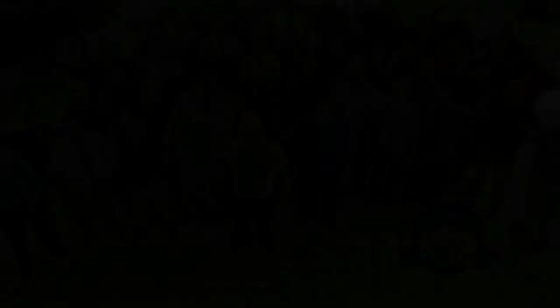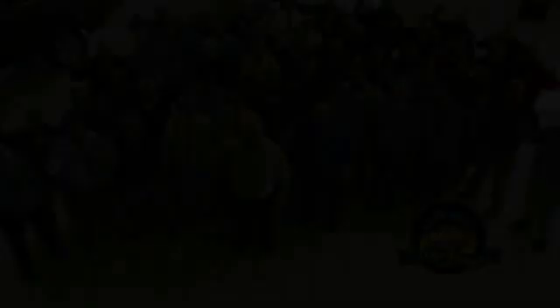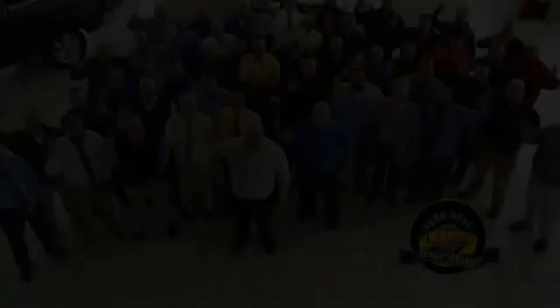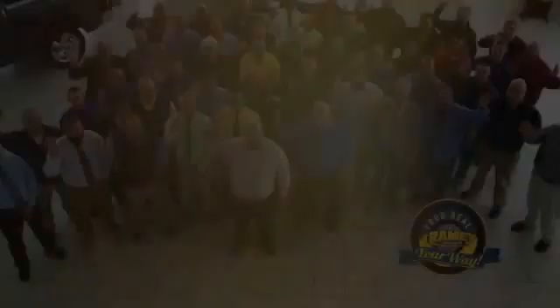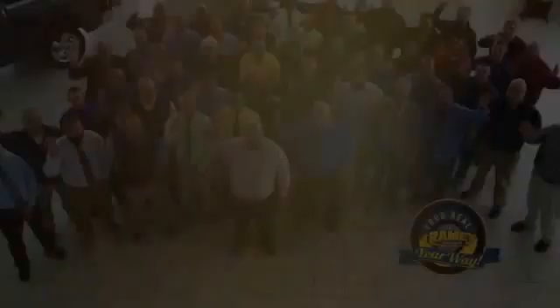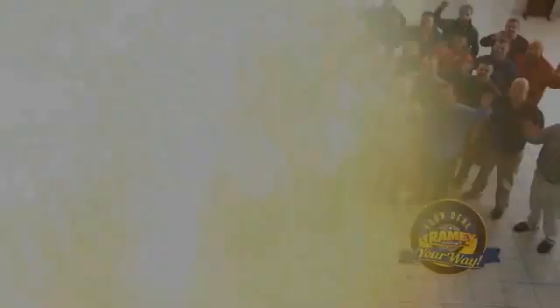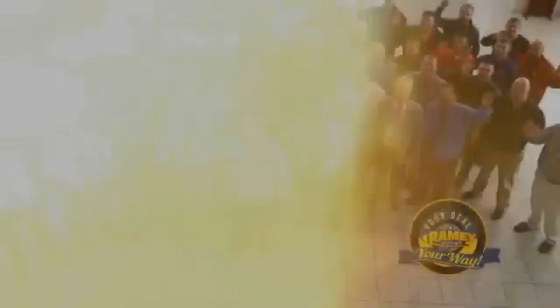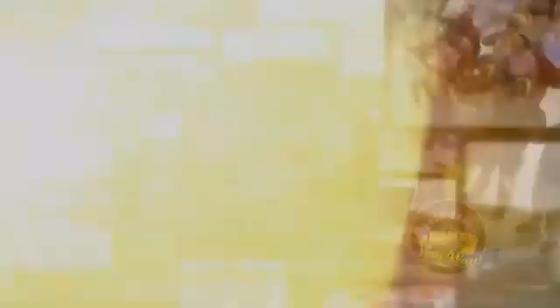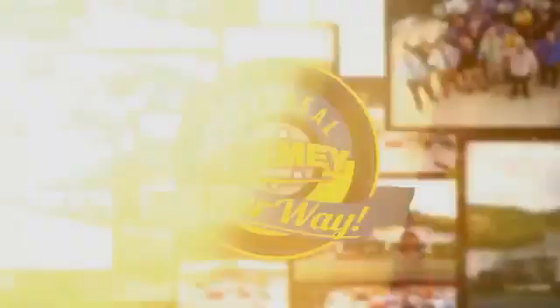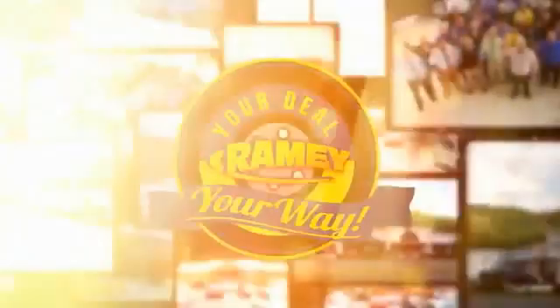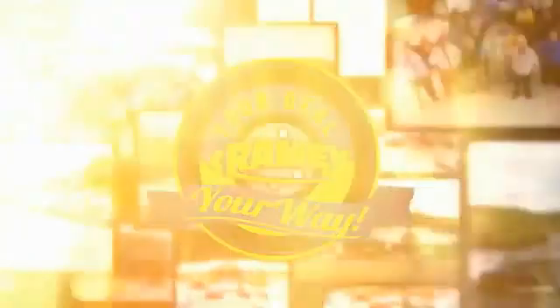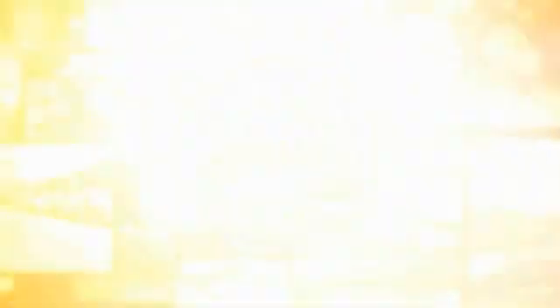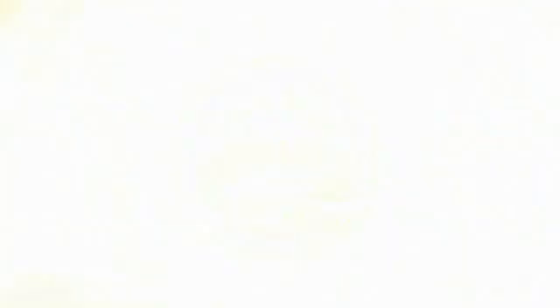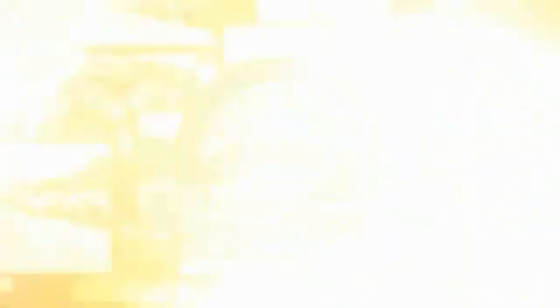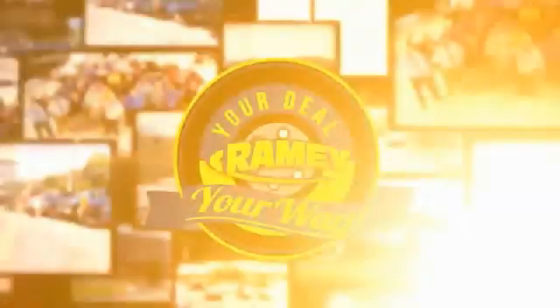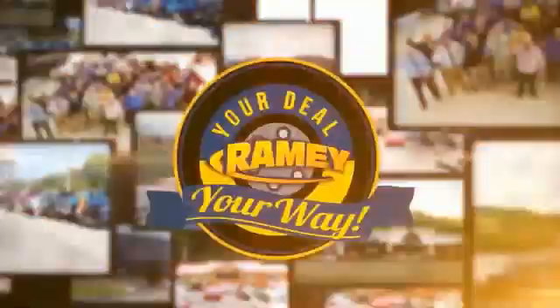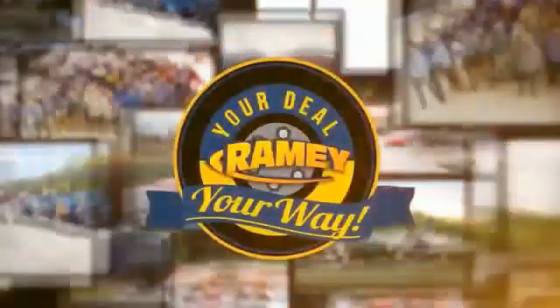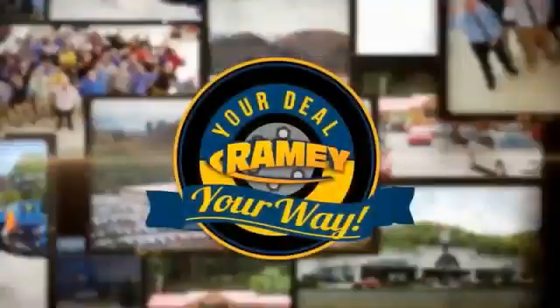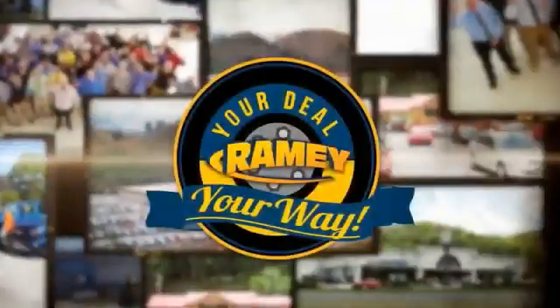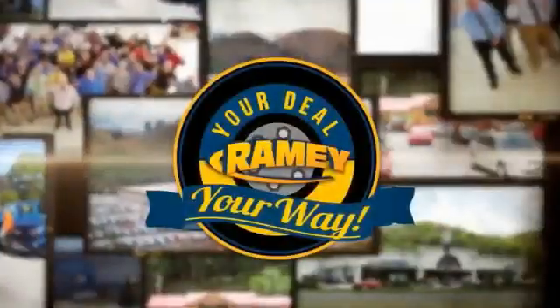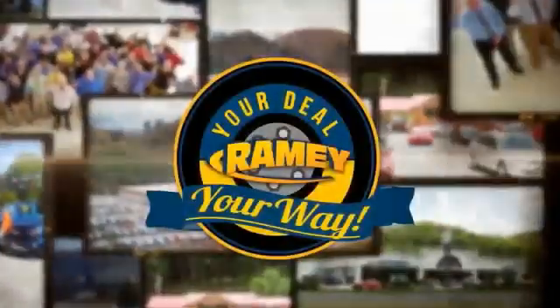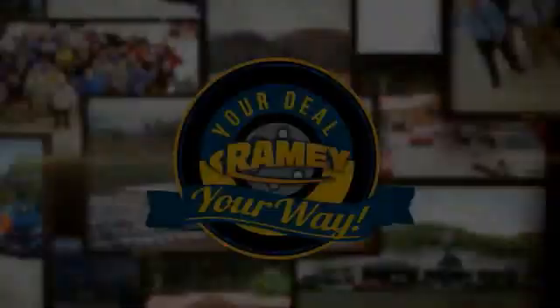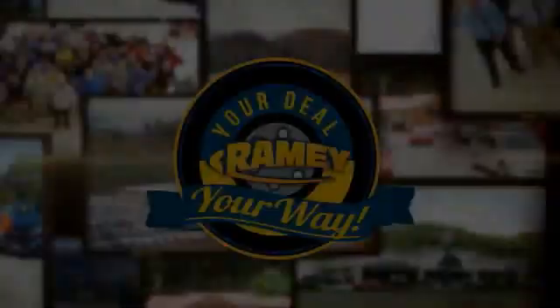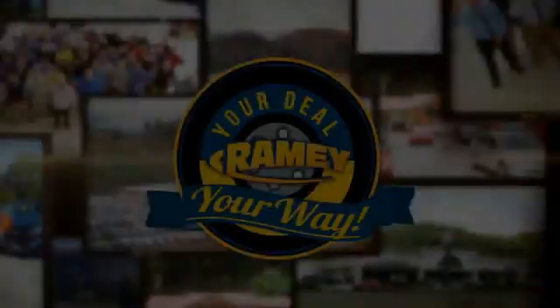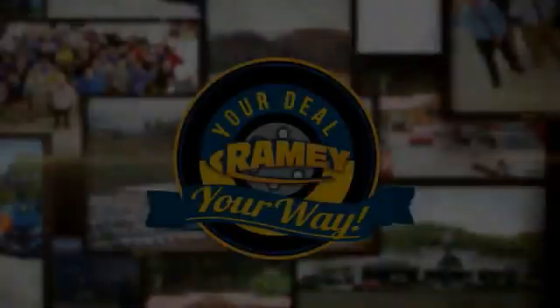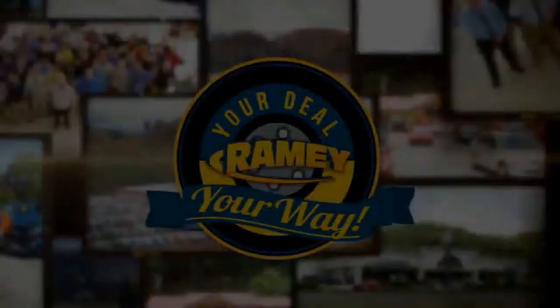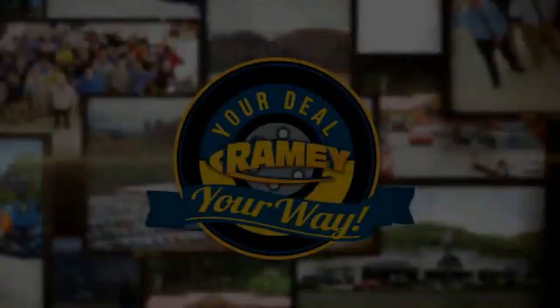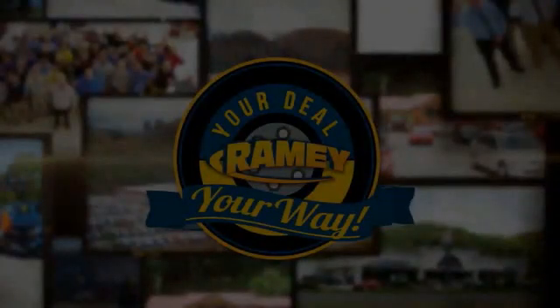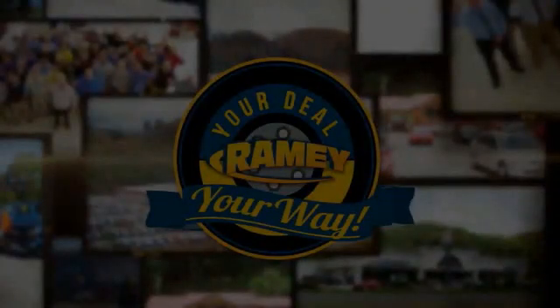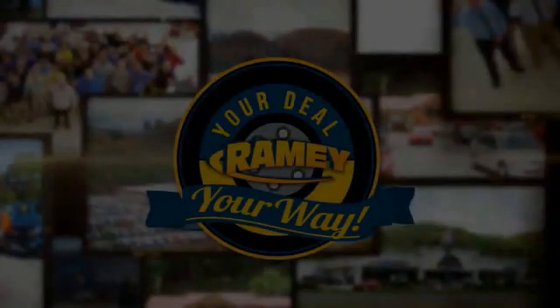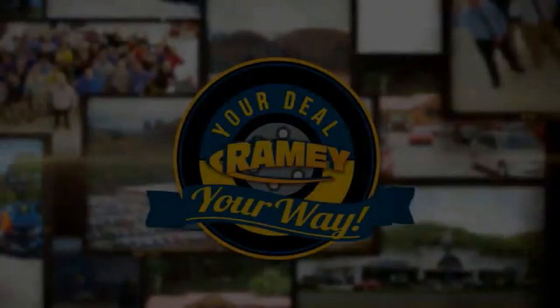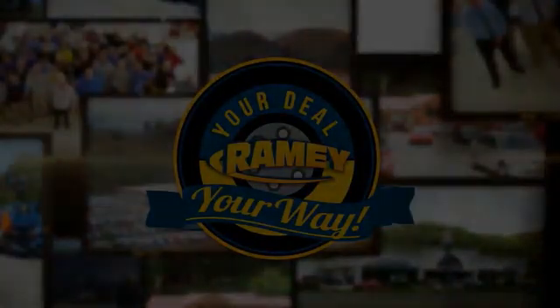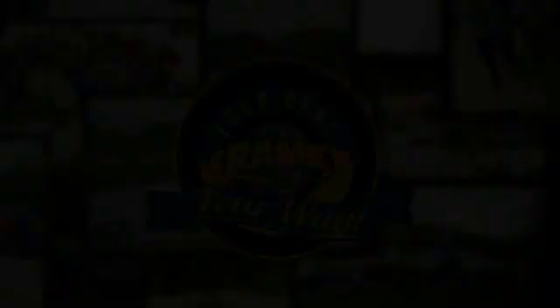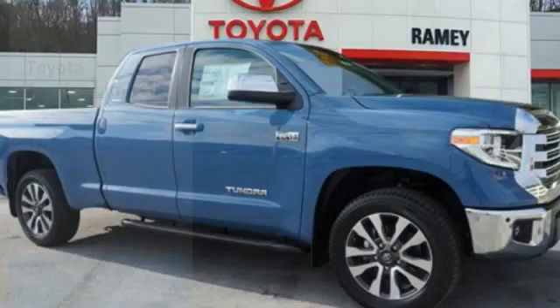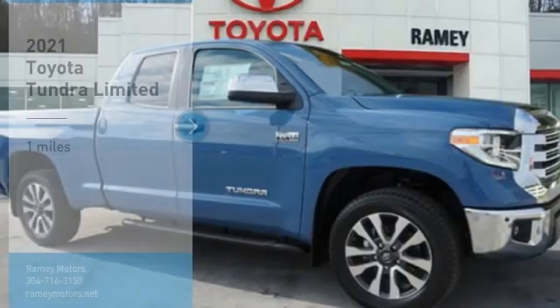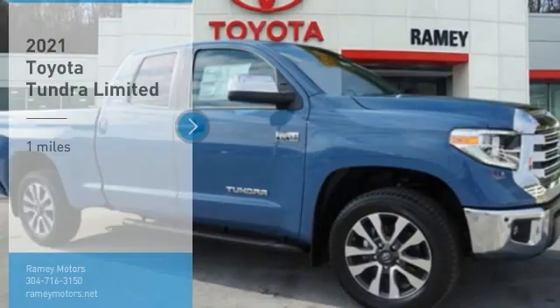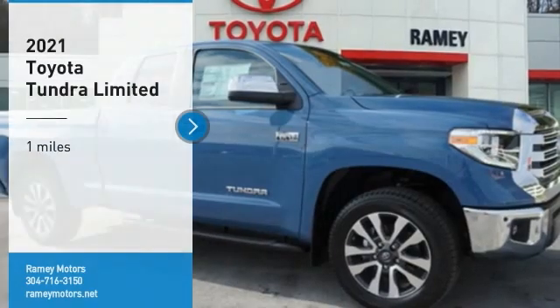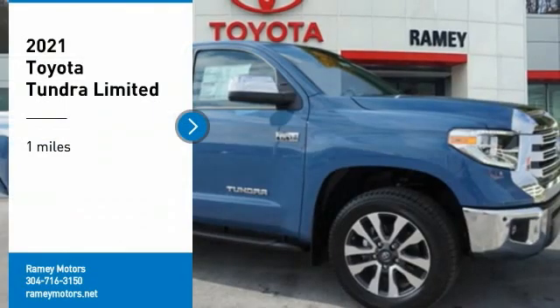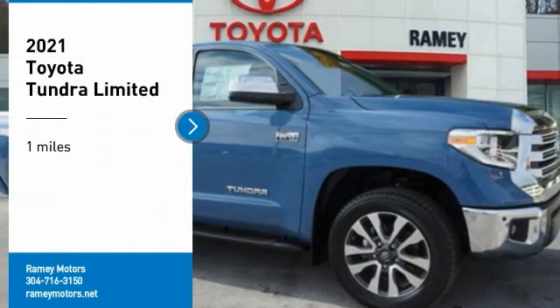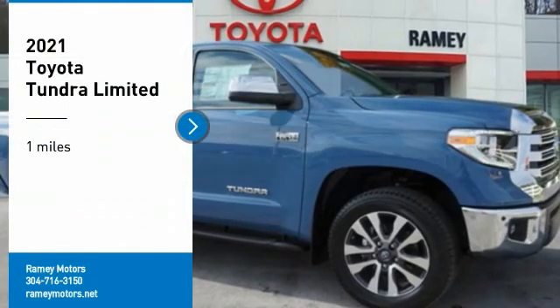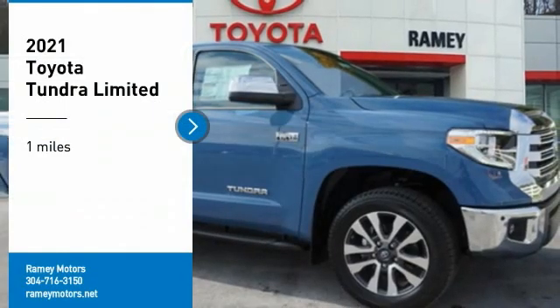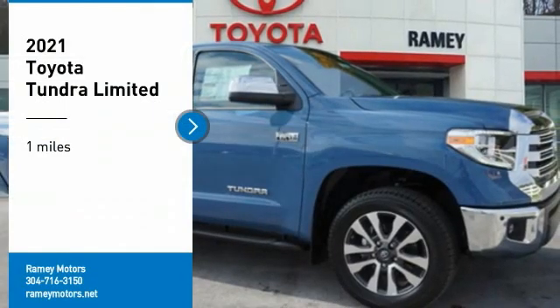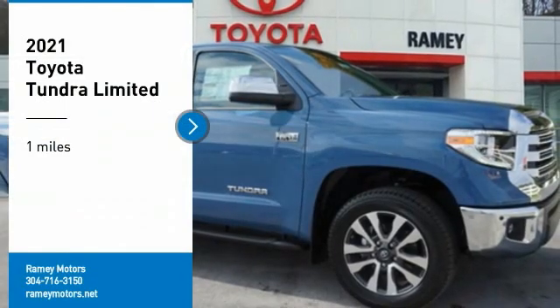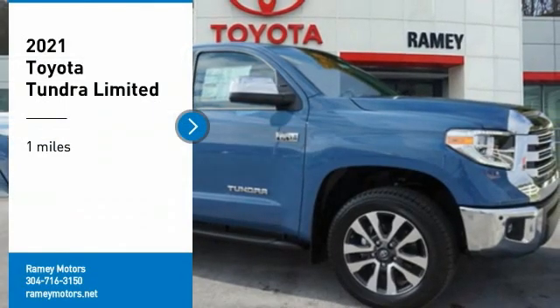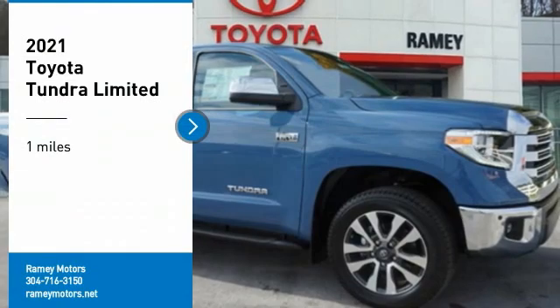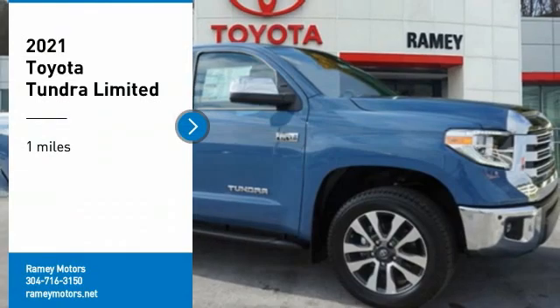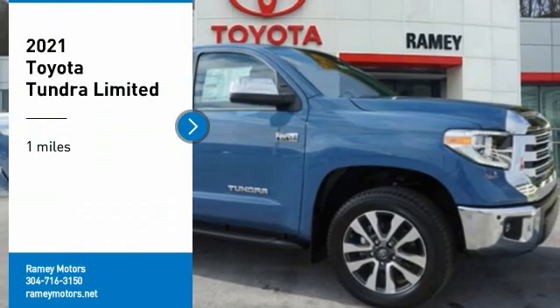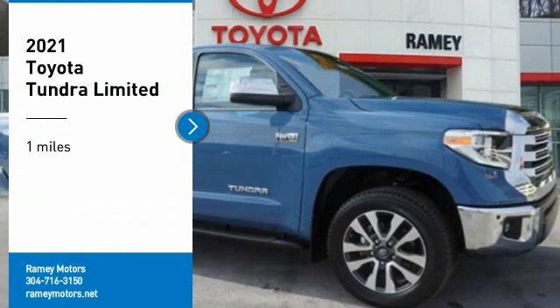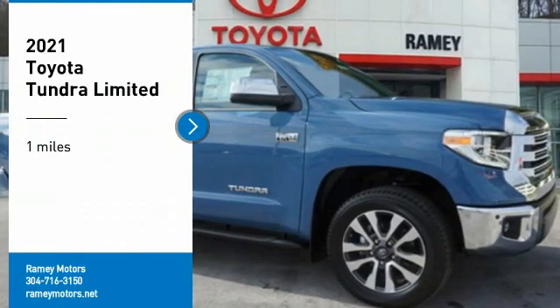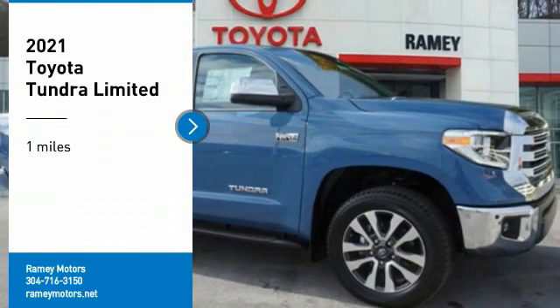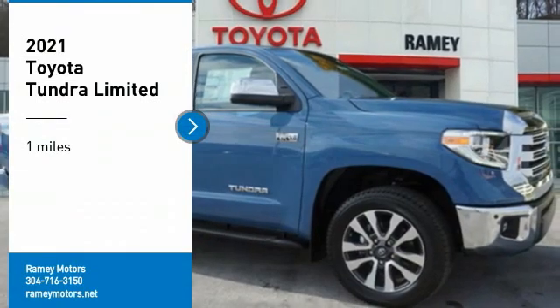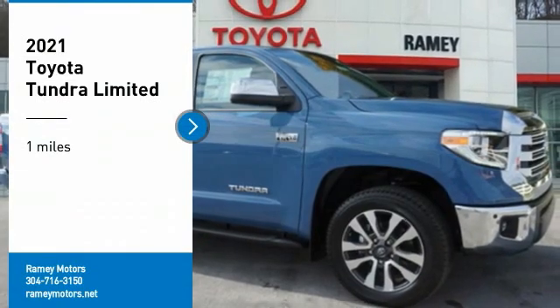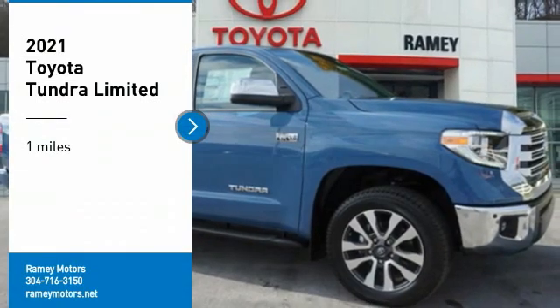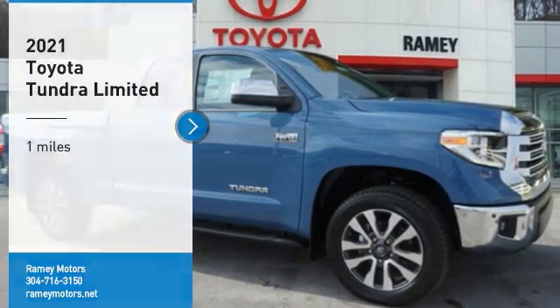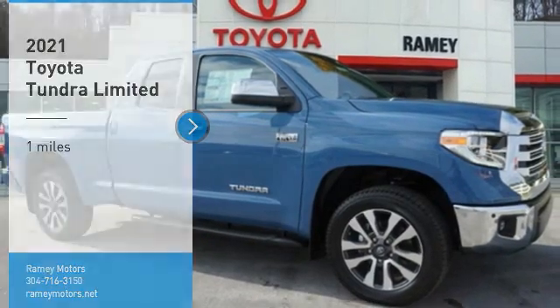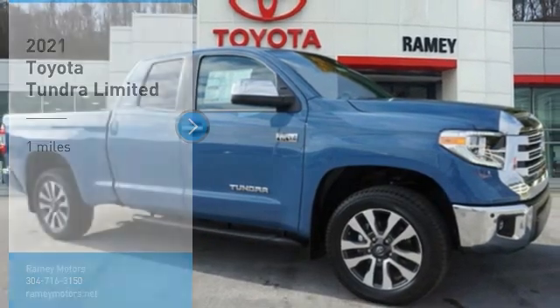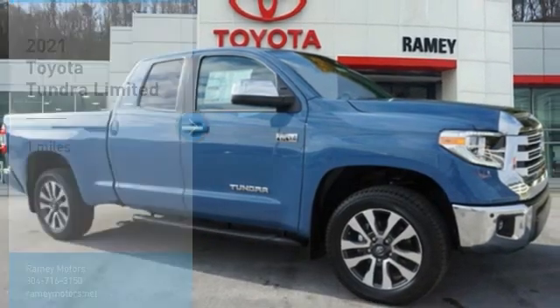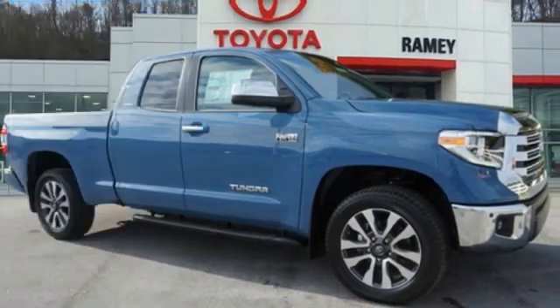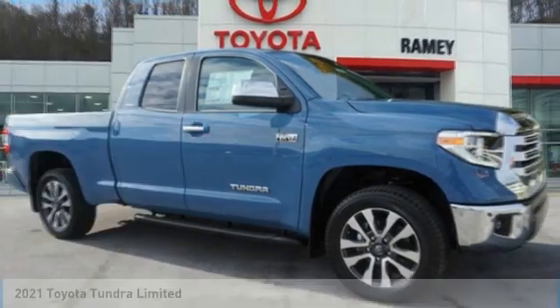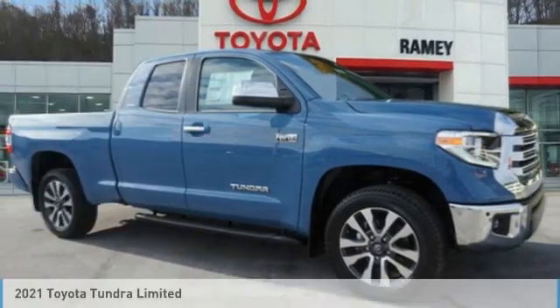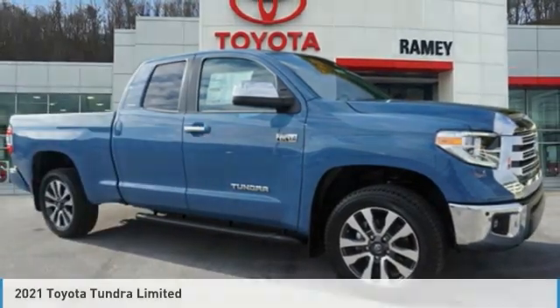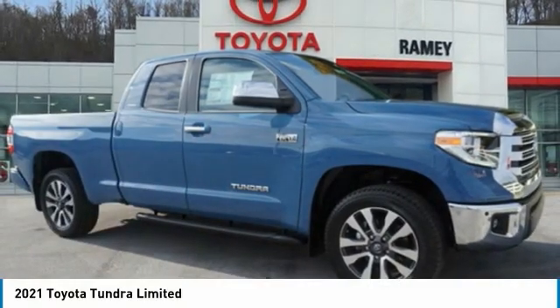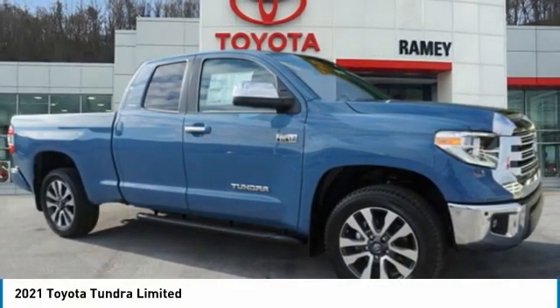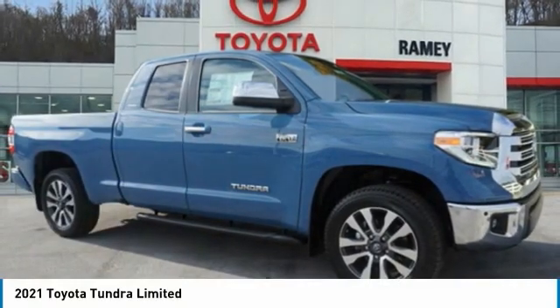When it's raining, it's your deal, your way. Come test drive the 2021 Tundra.